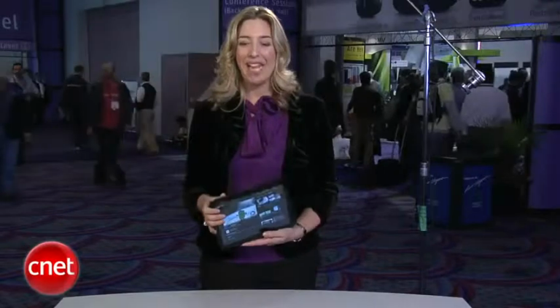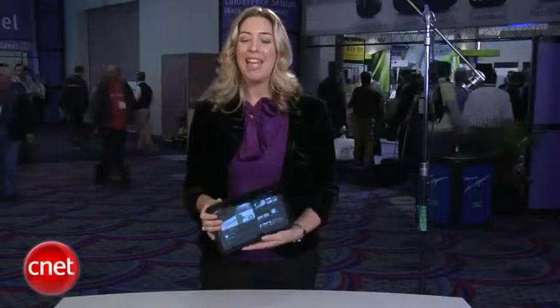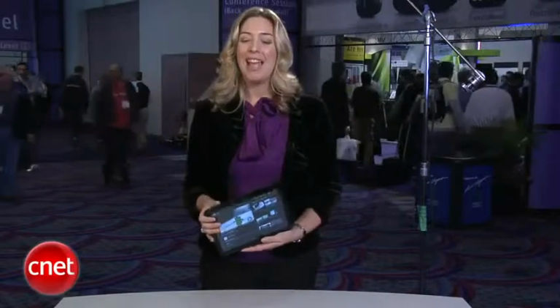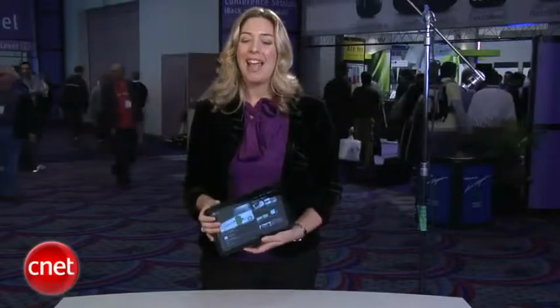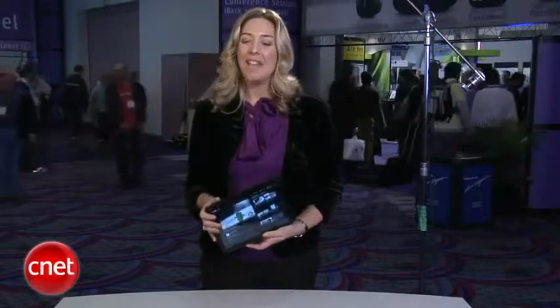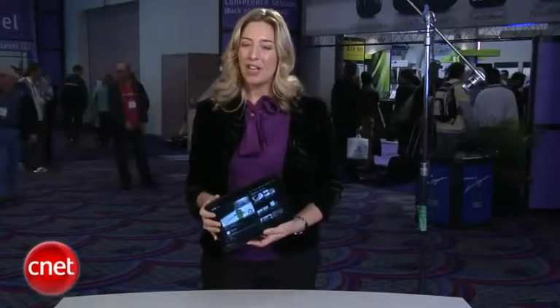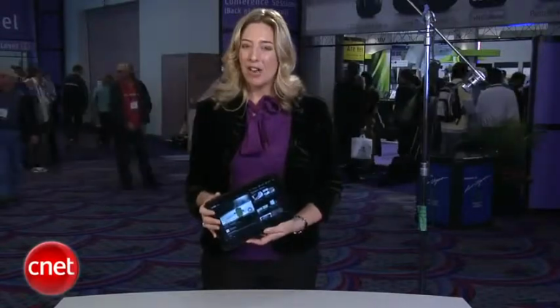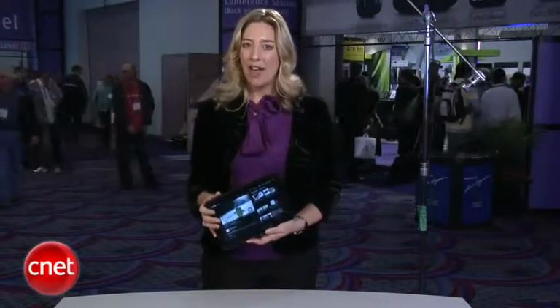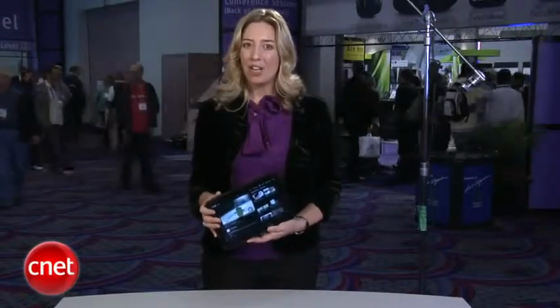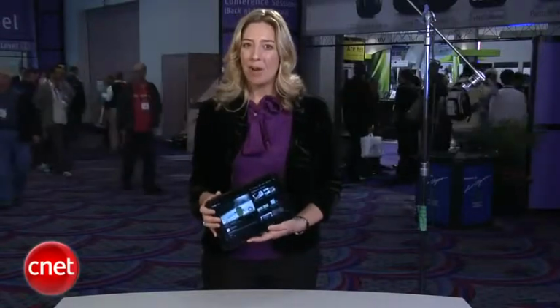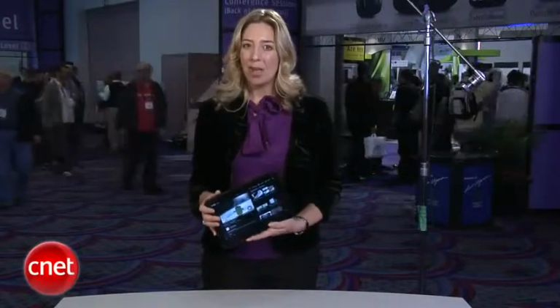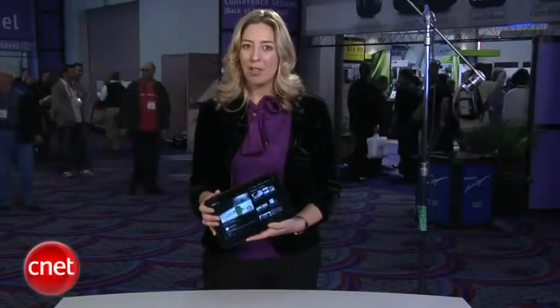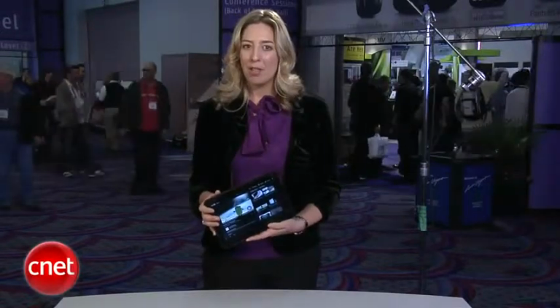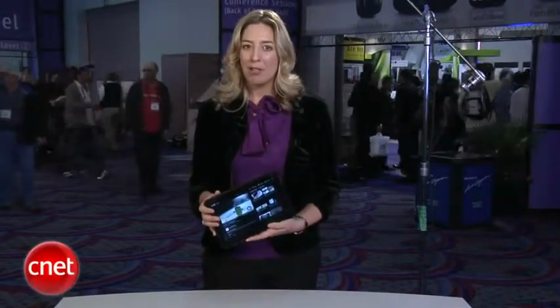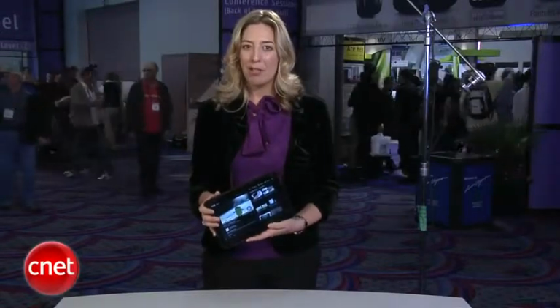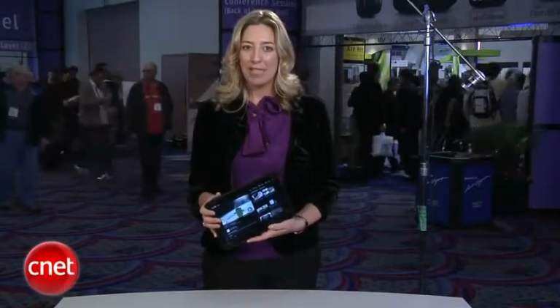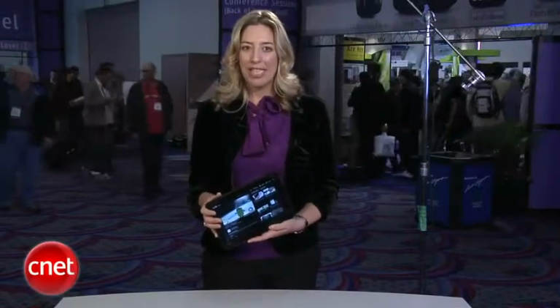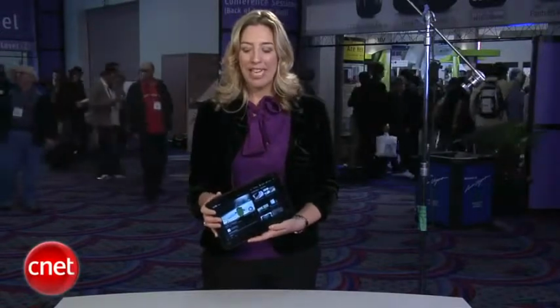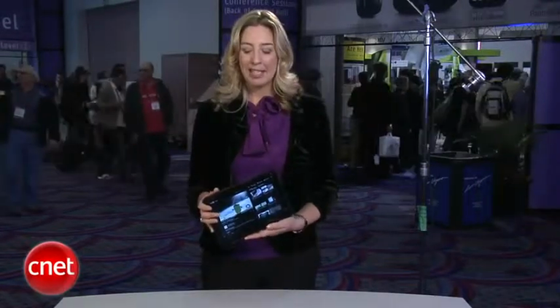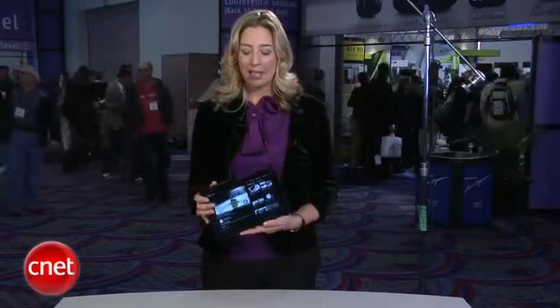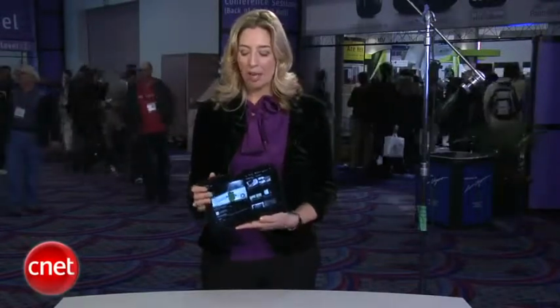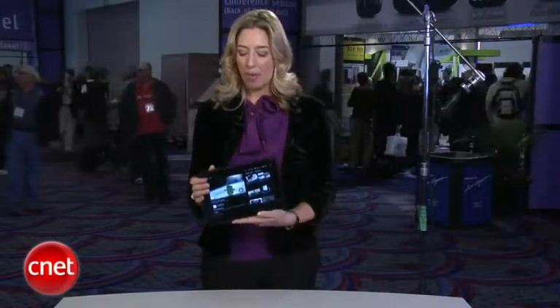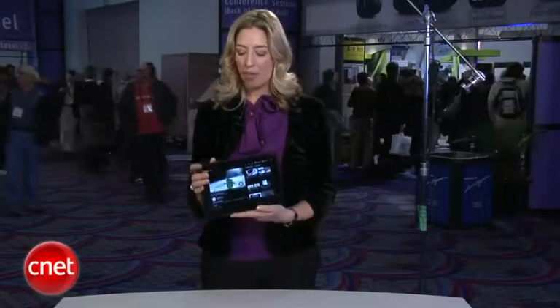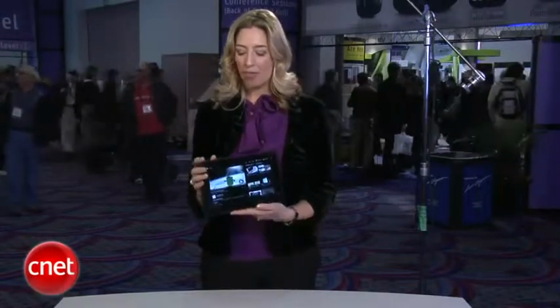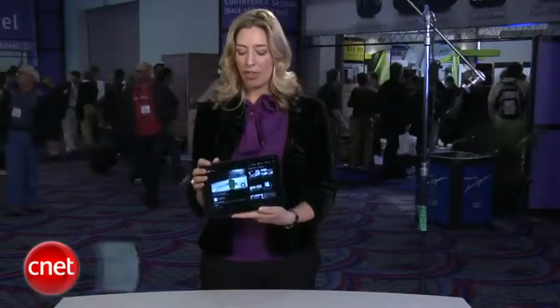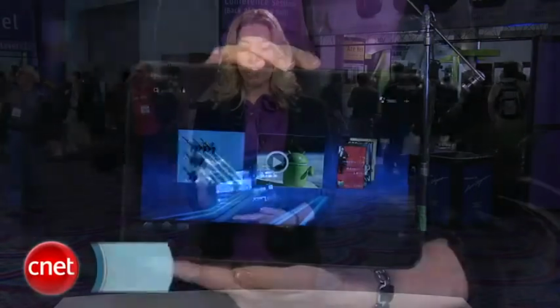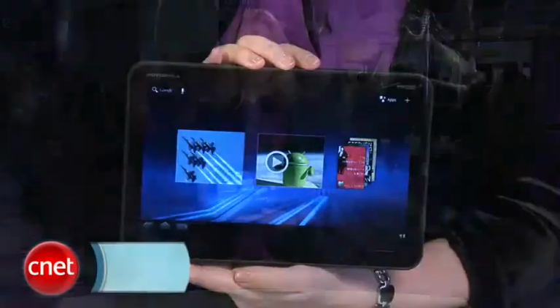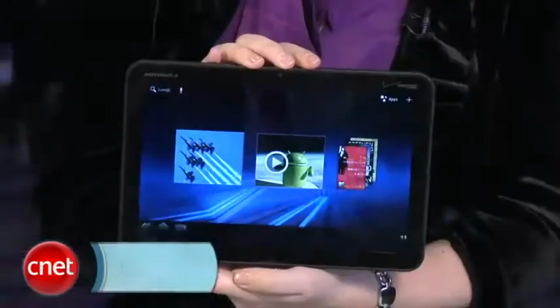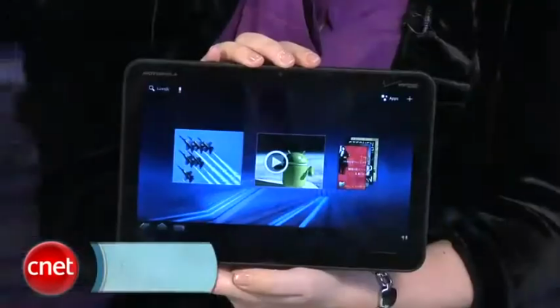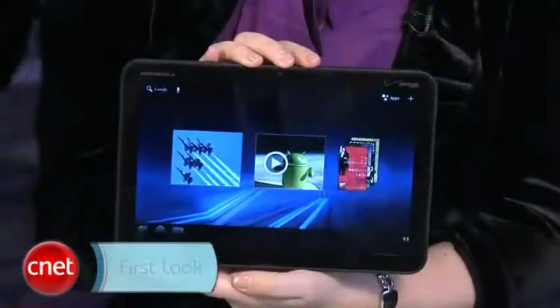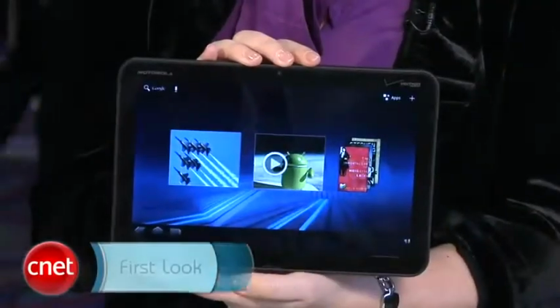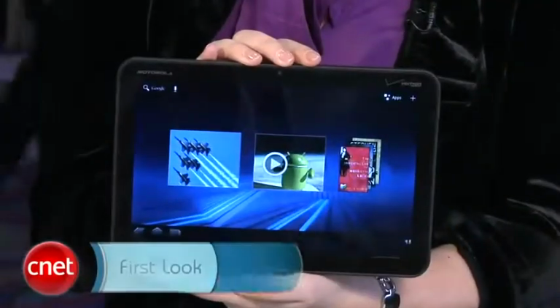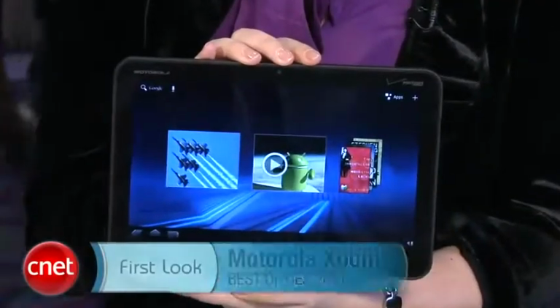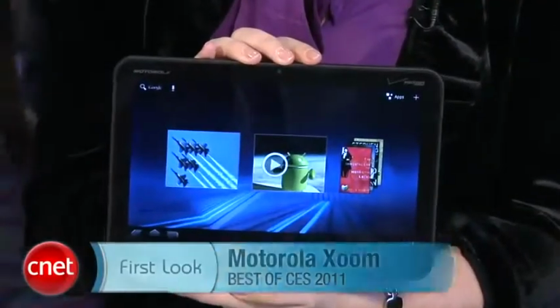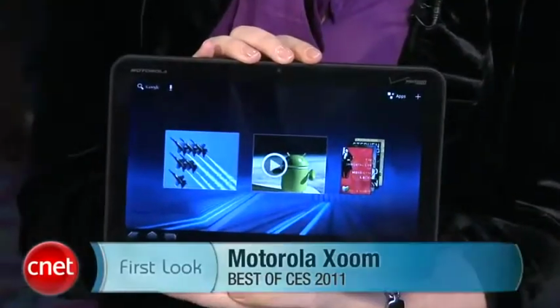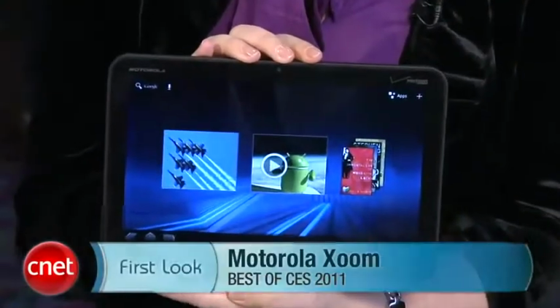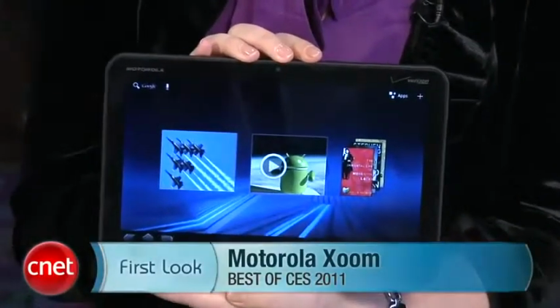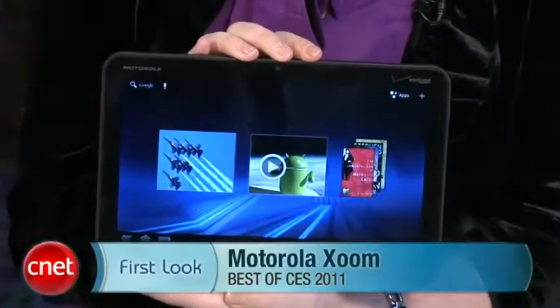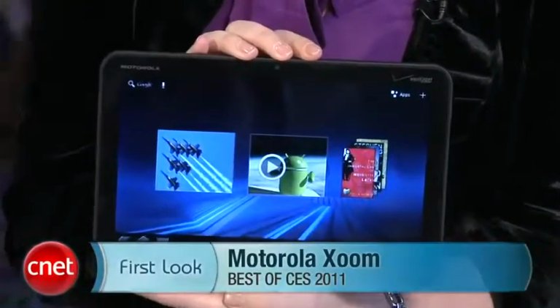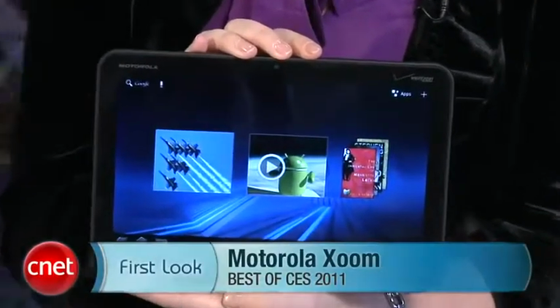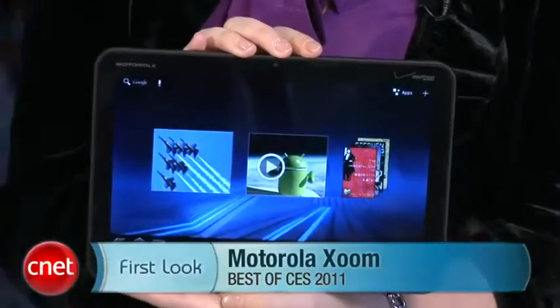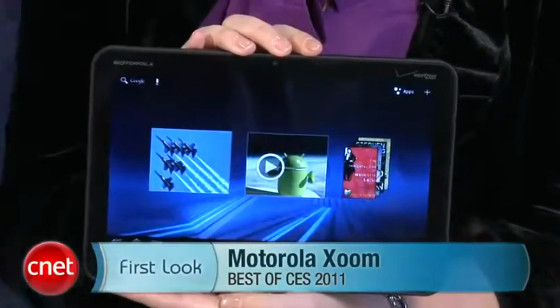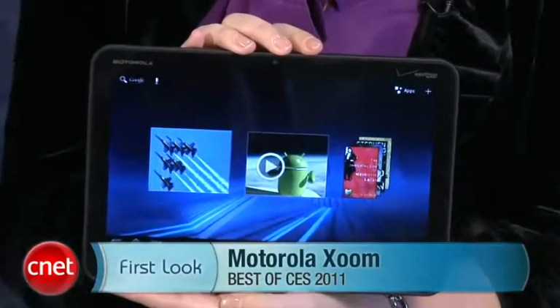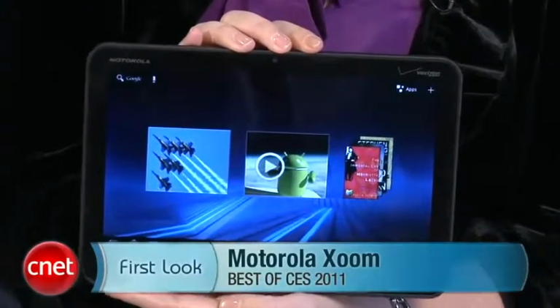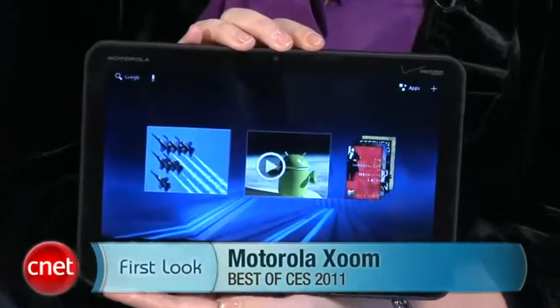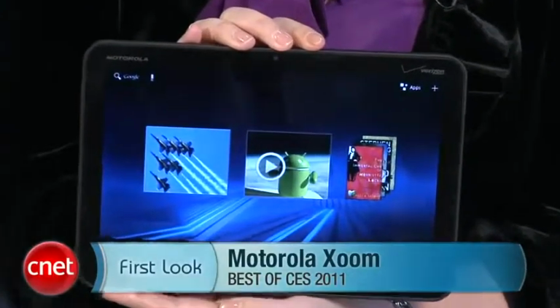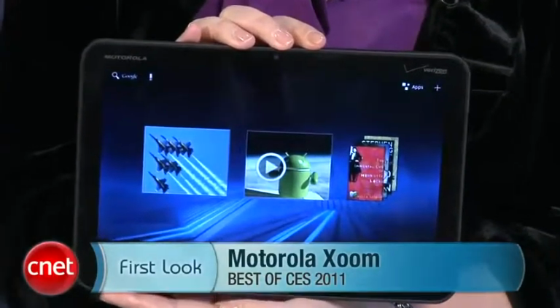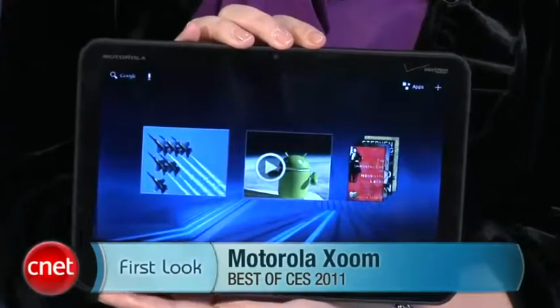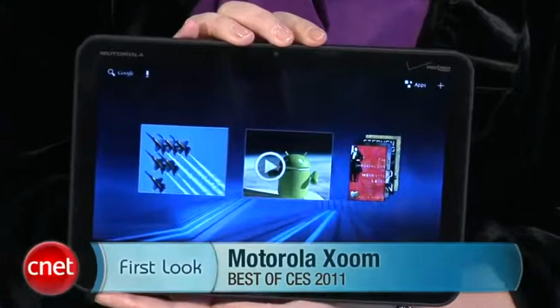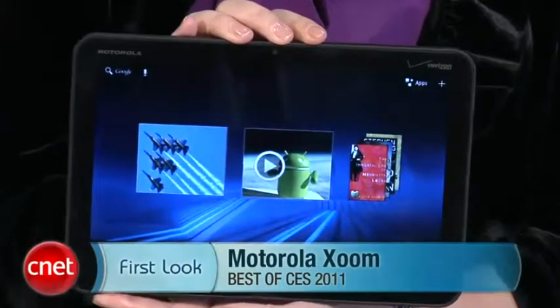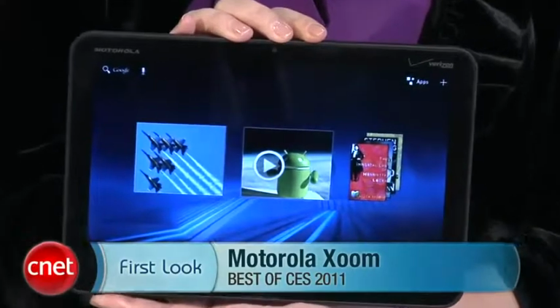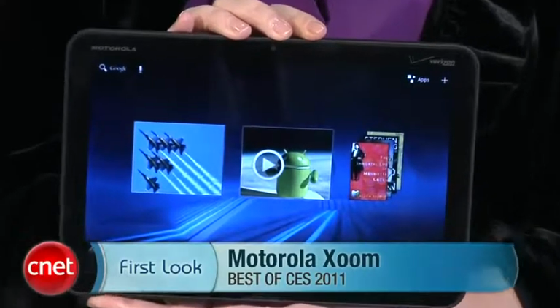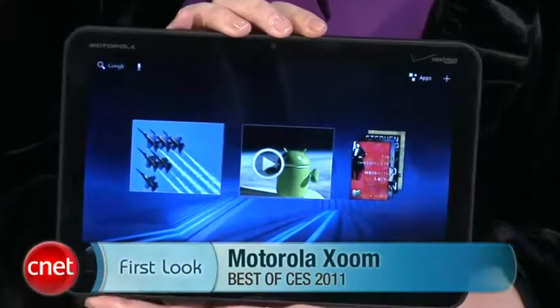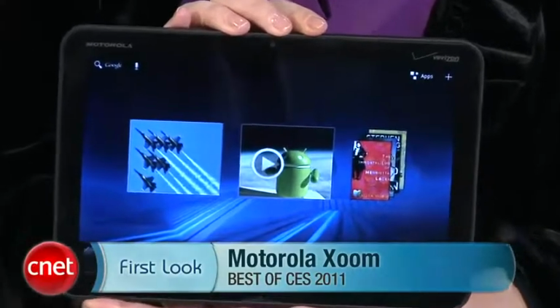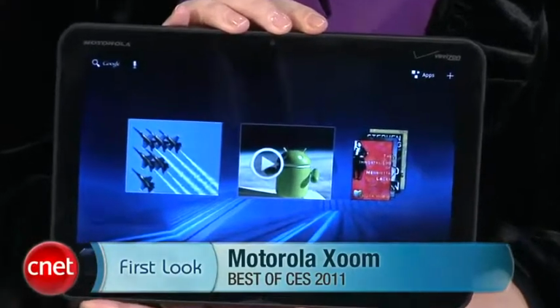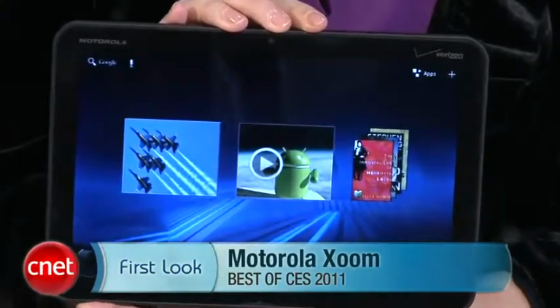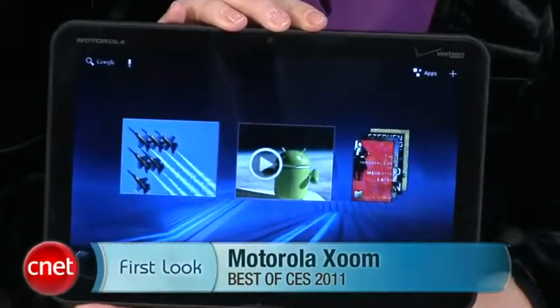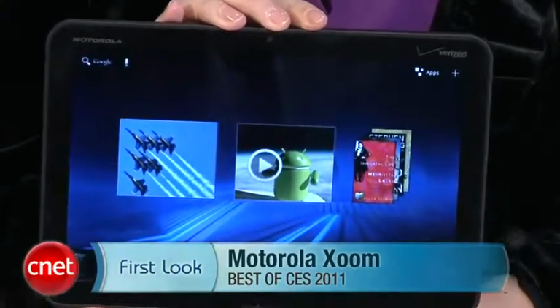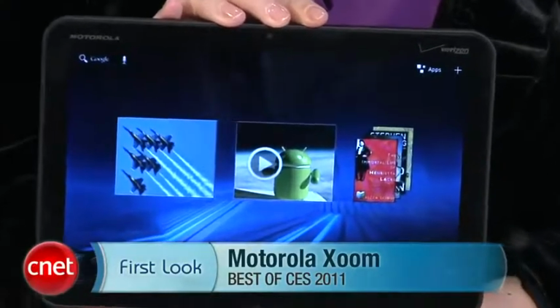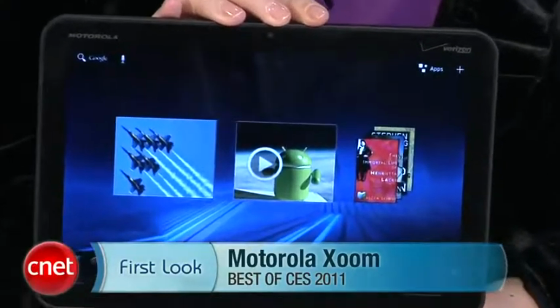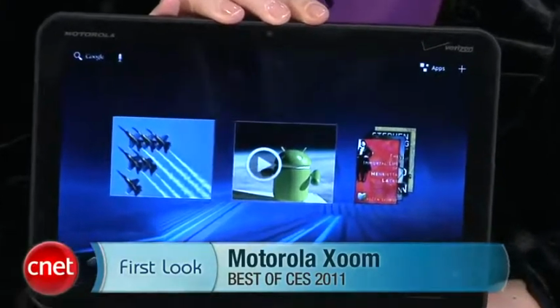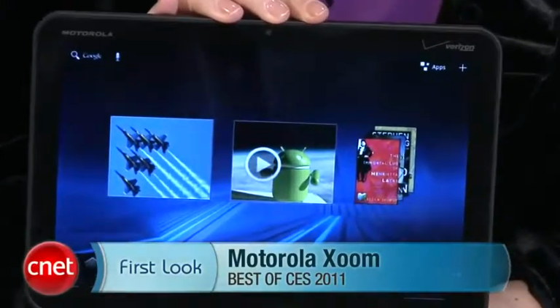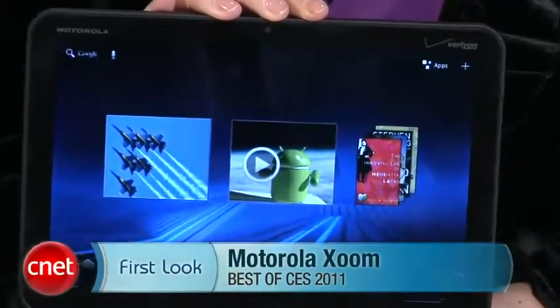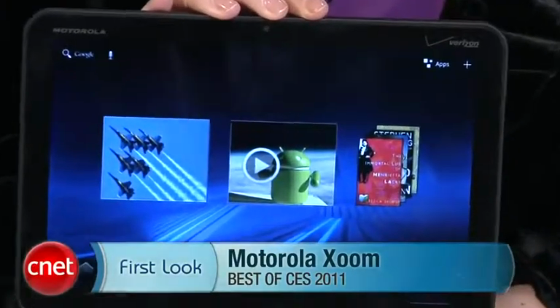And there you have it. I'm Molly Wood from CNET.com with a first look at our best of CES show winner, the Motorola Xoom tablet.